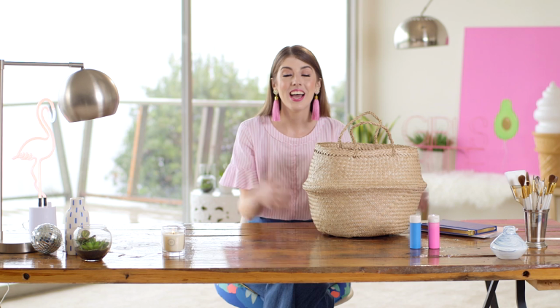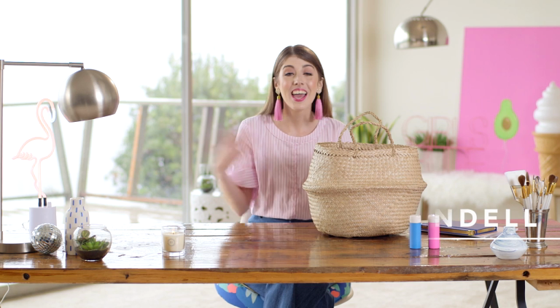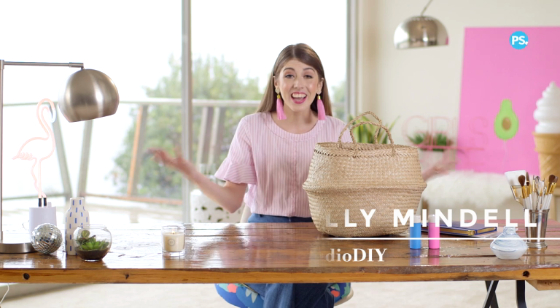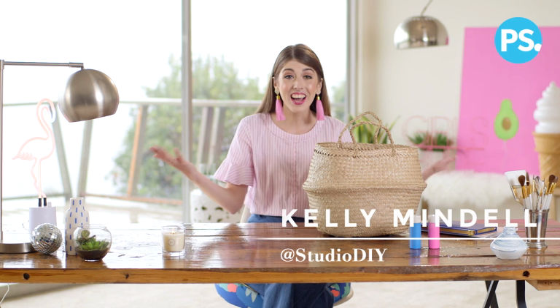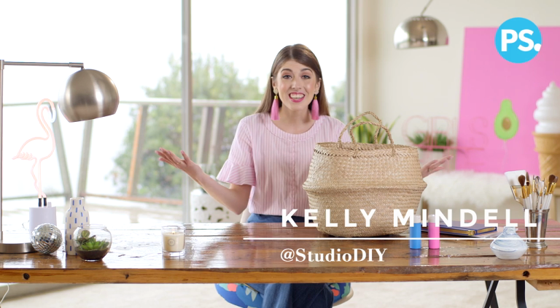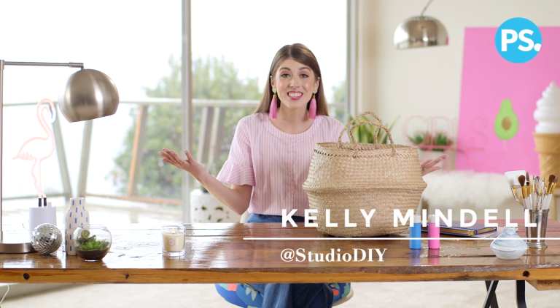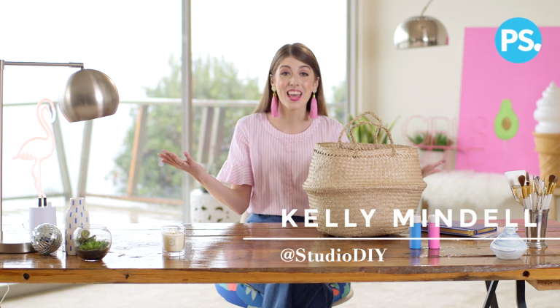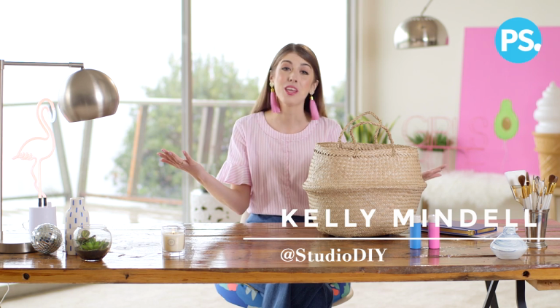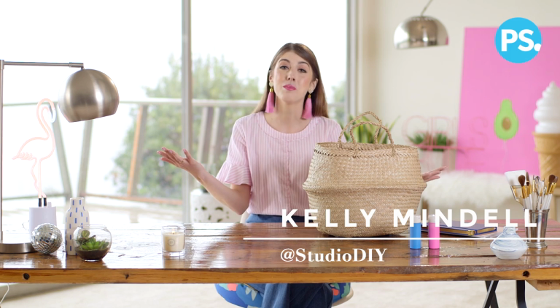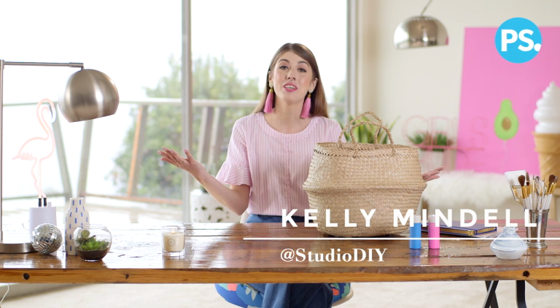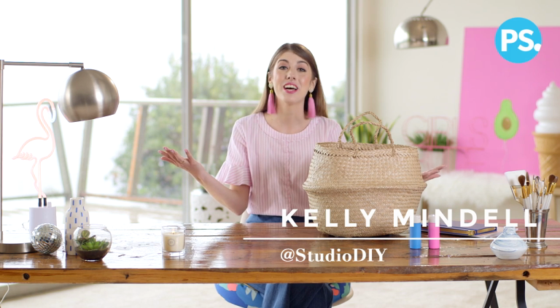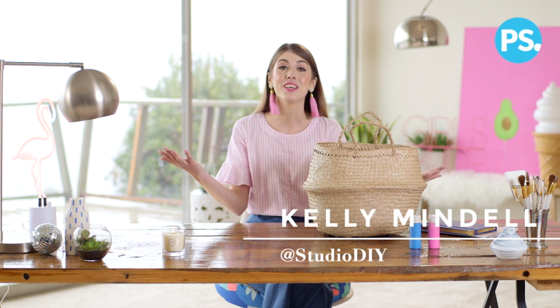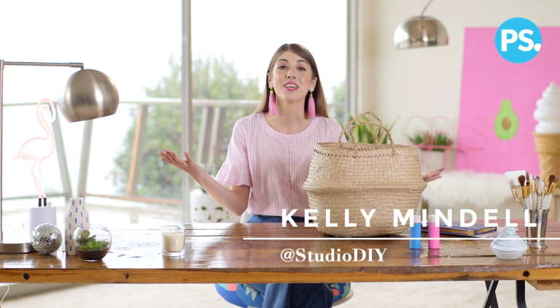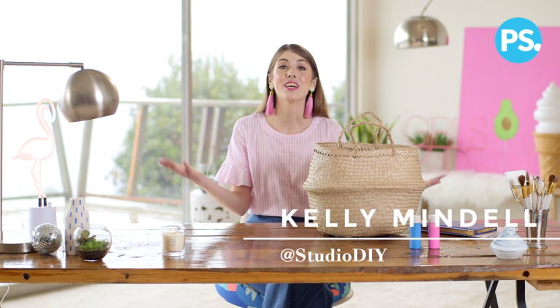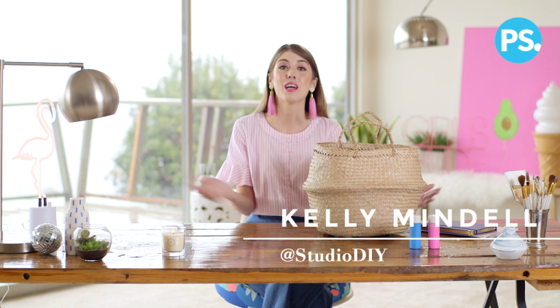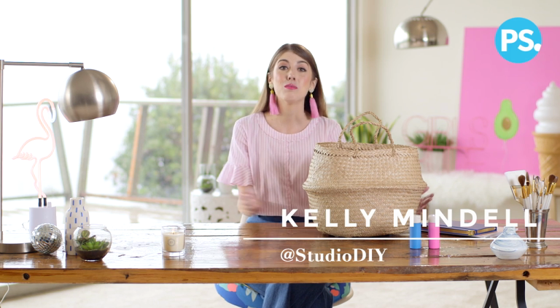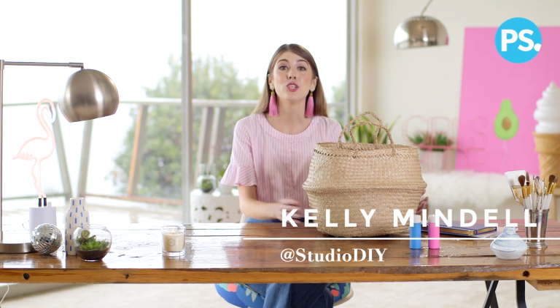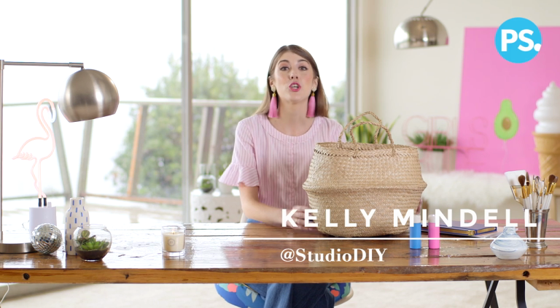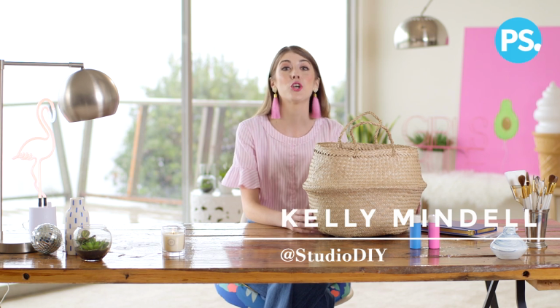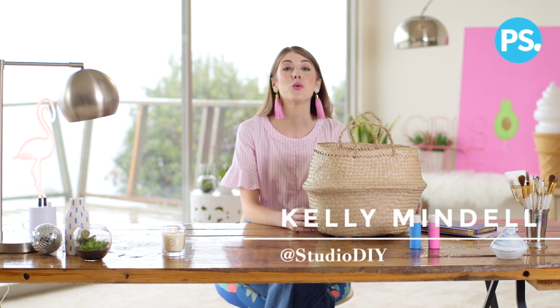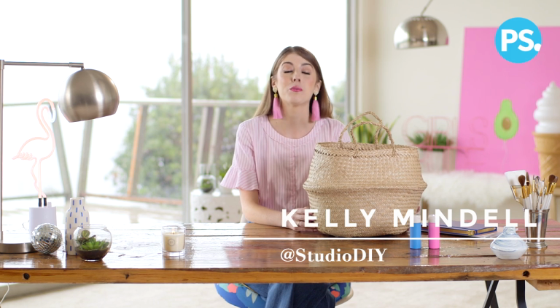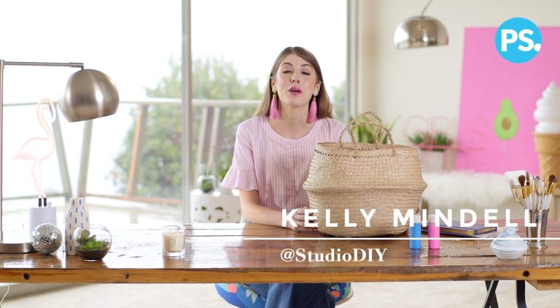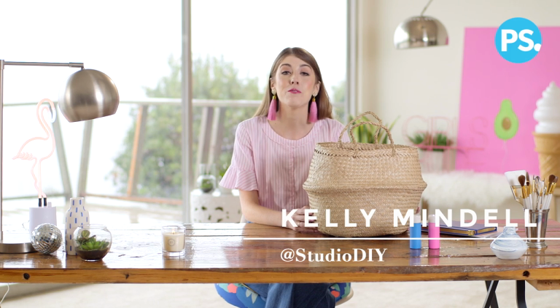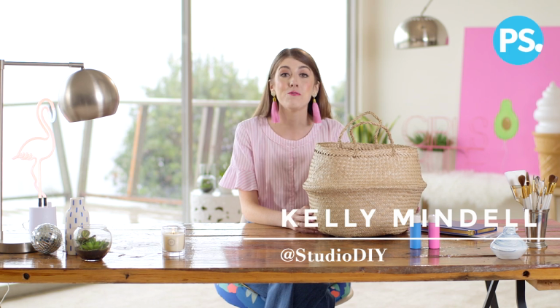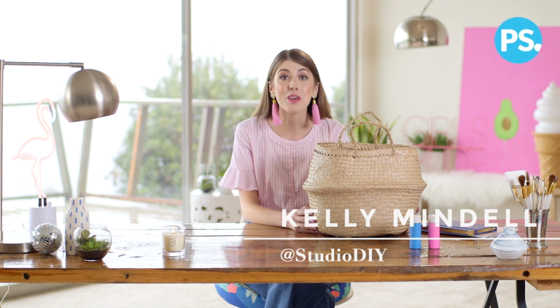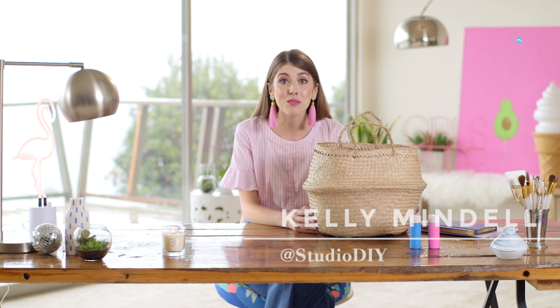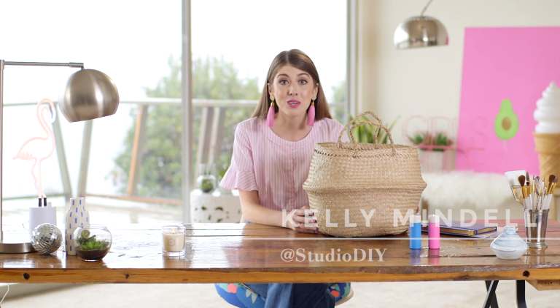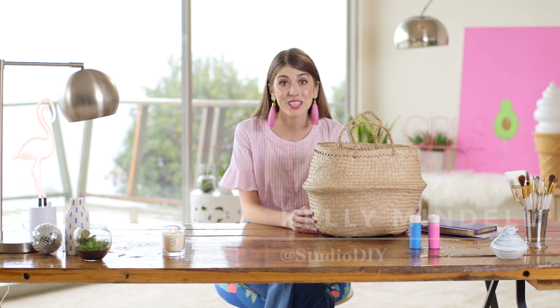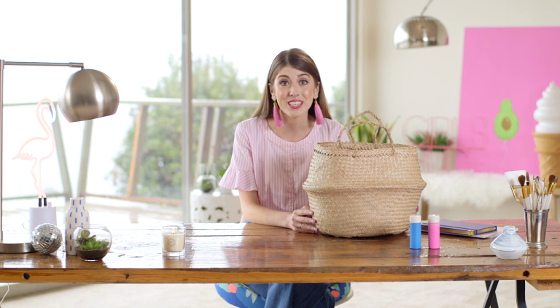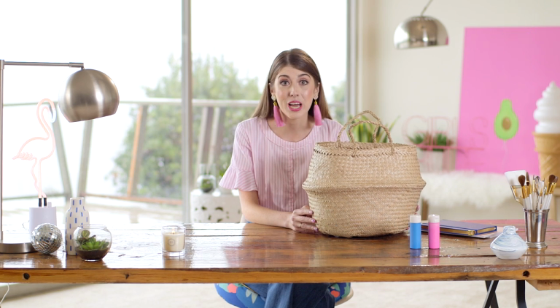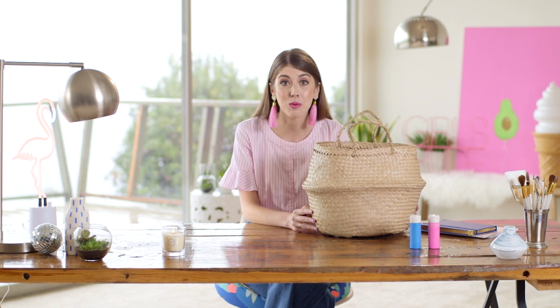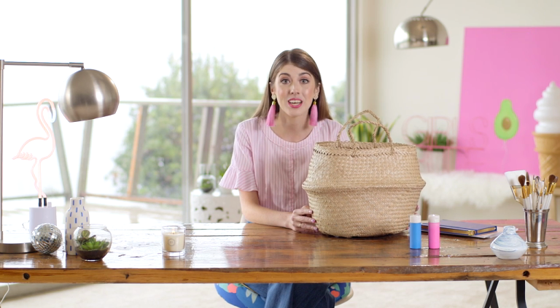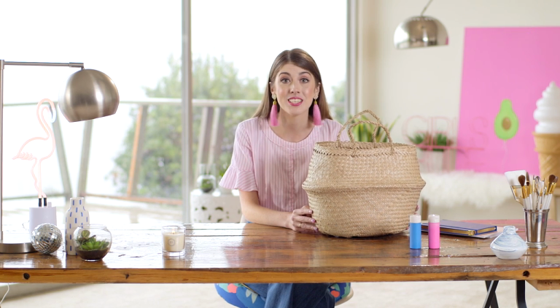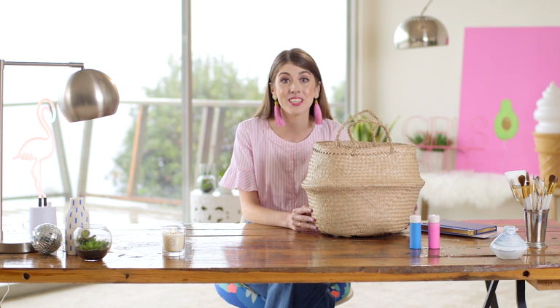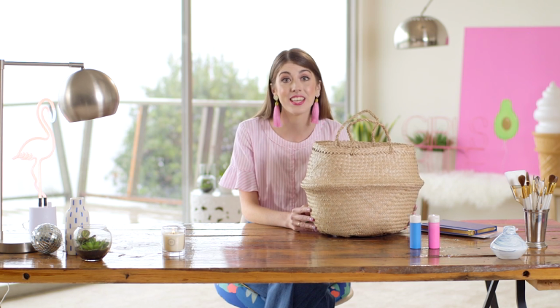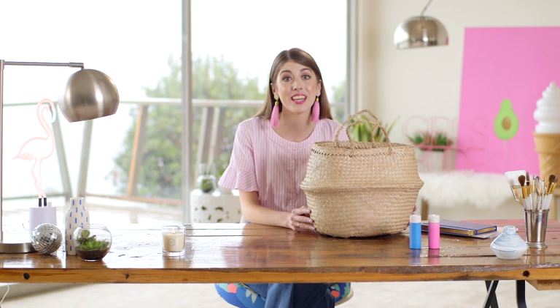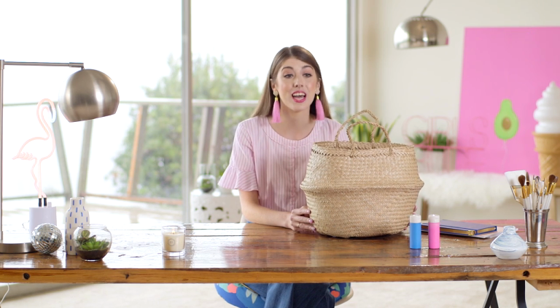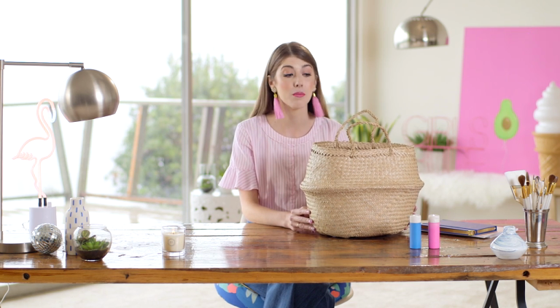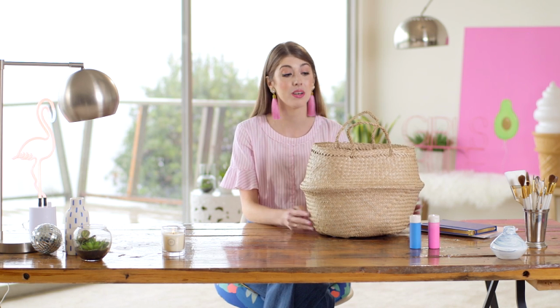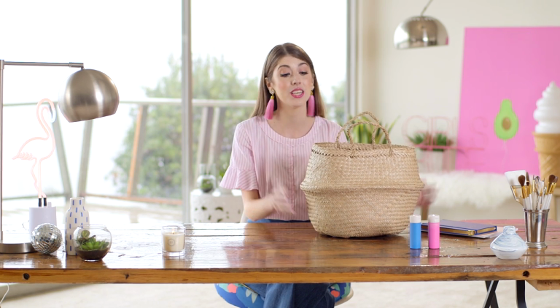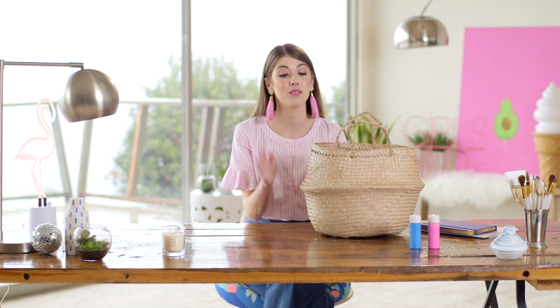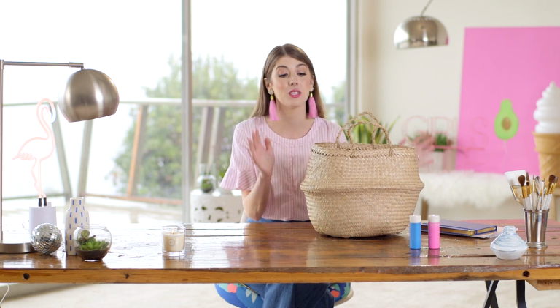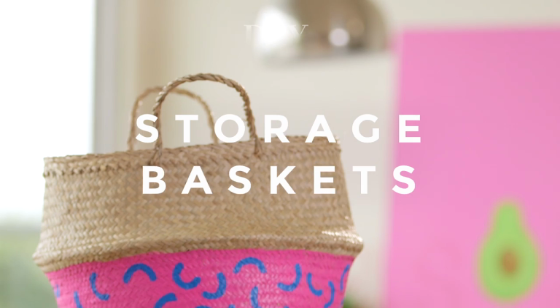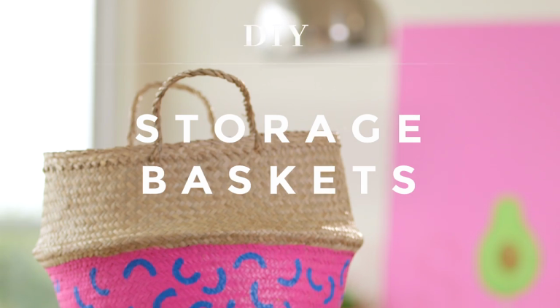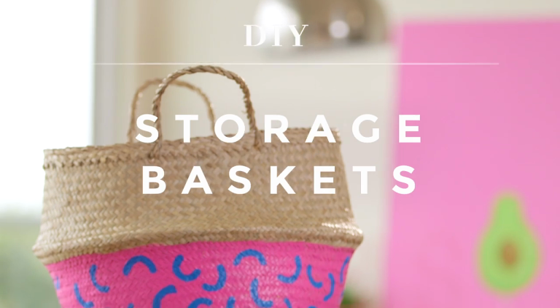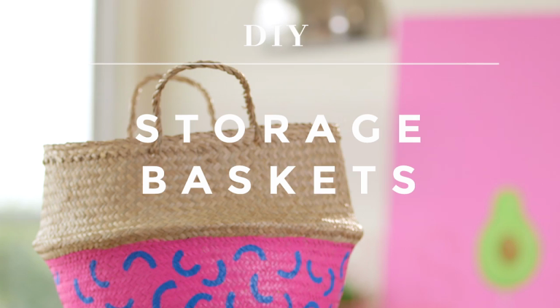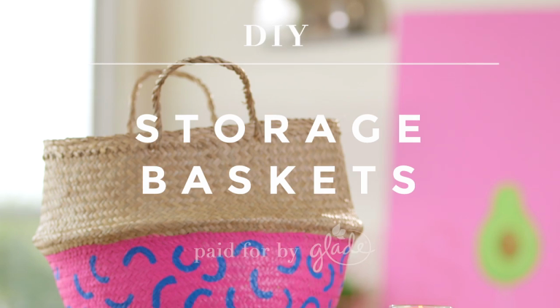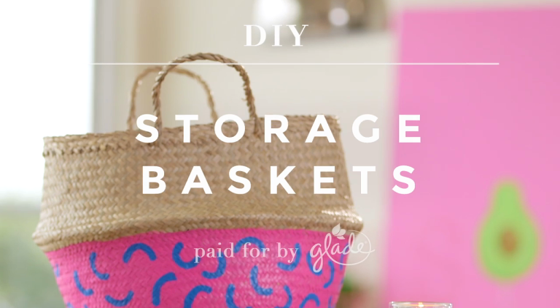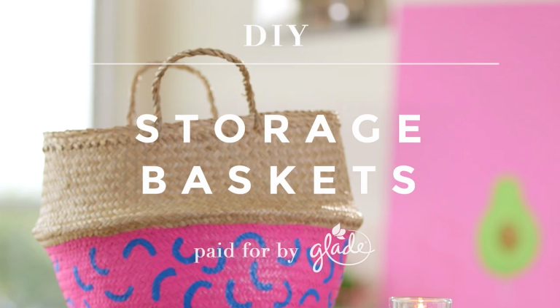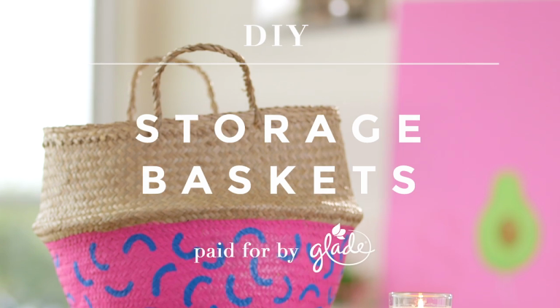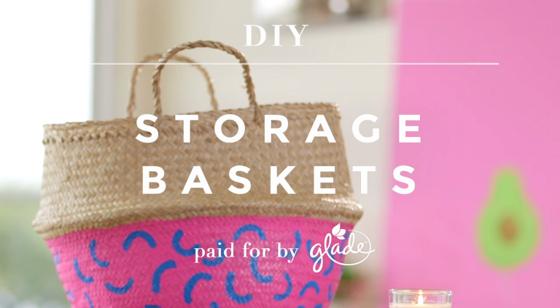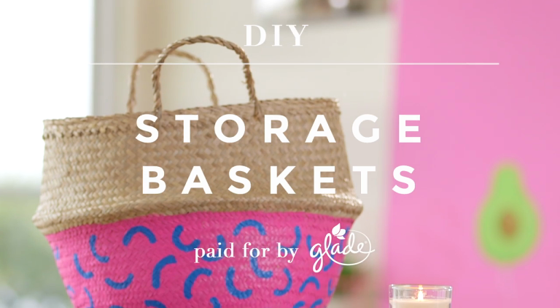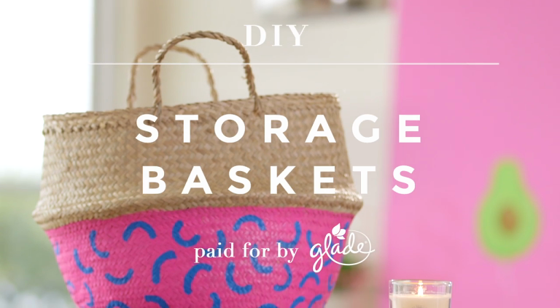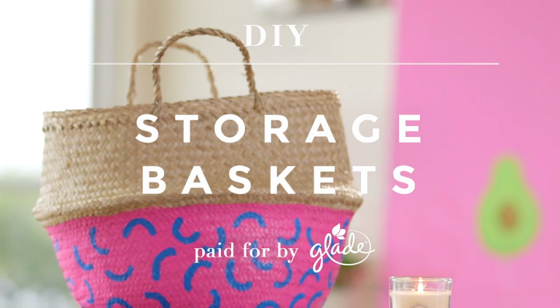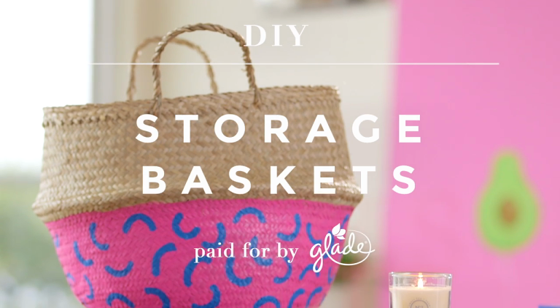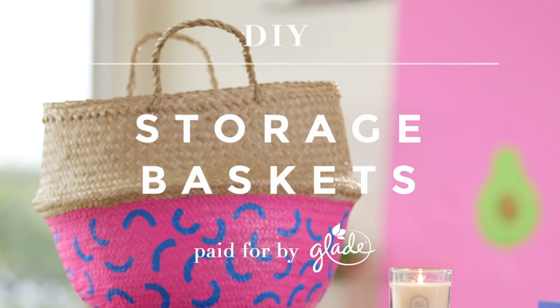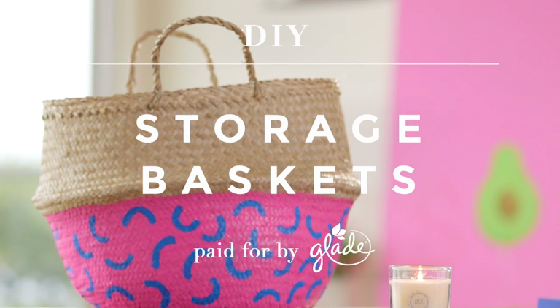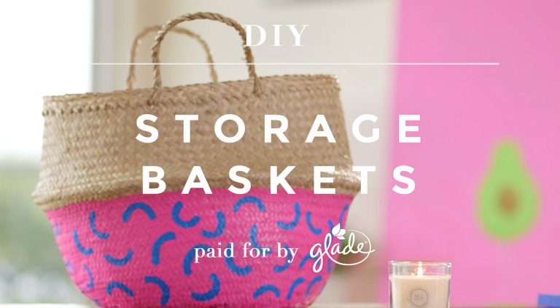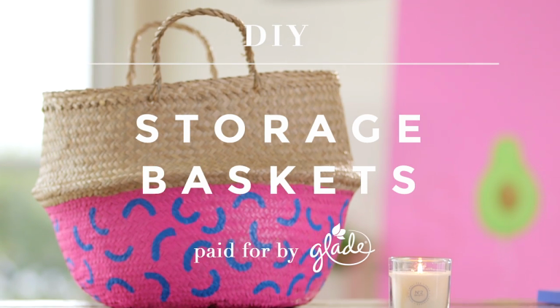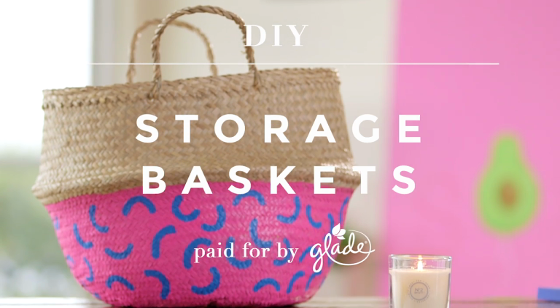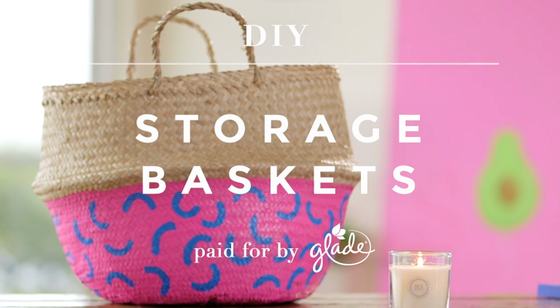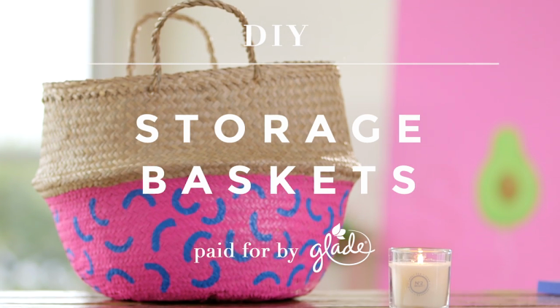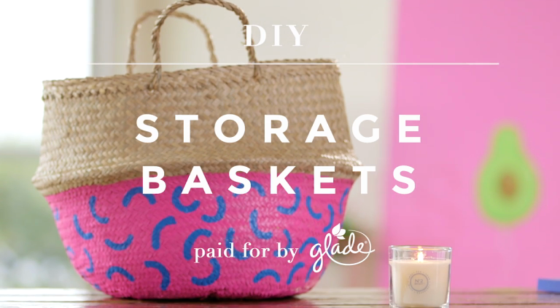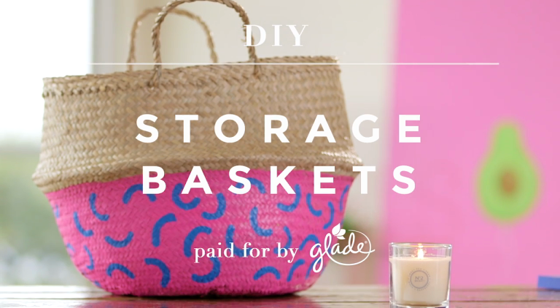Hey guys, Kelly Mandel here and I'm going to show you one of my favorite DIYs today. I'm going to give this basket a bright and colorful makeover.